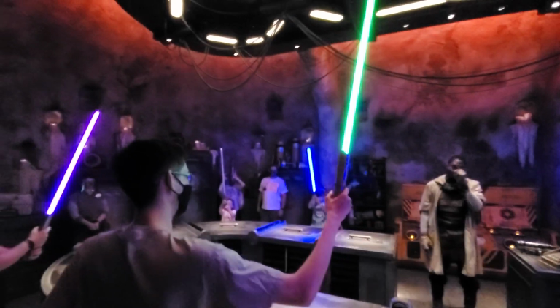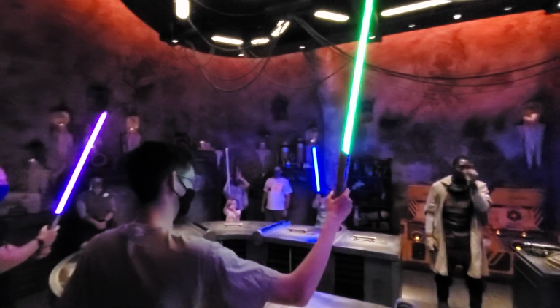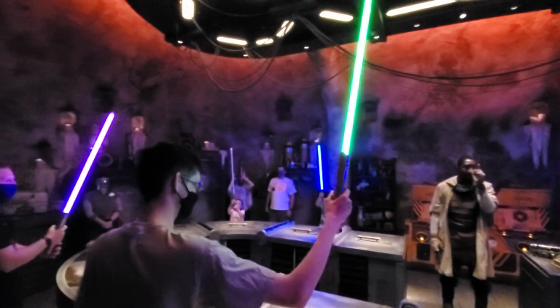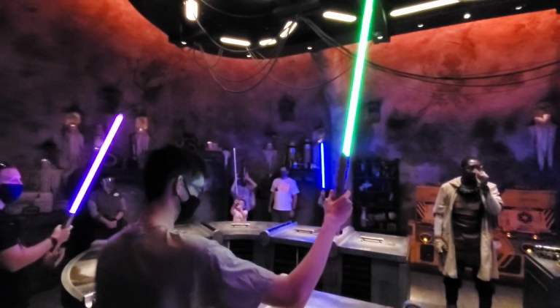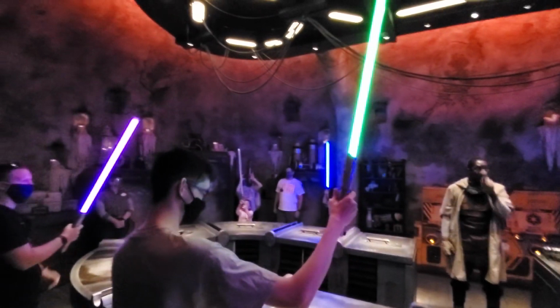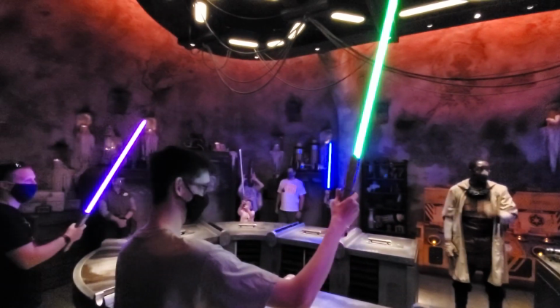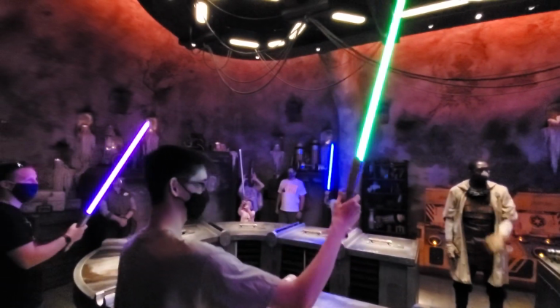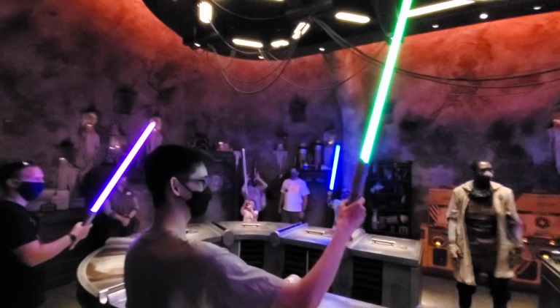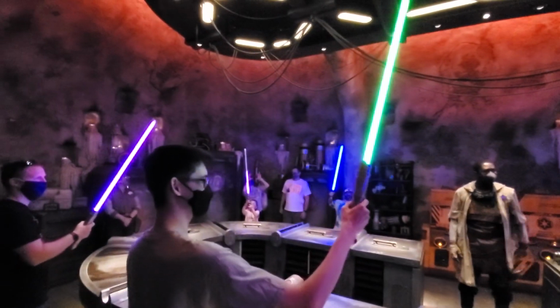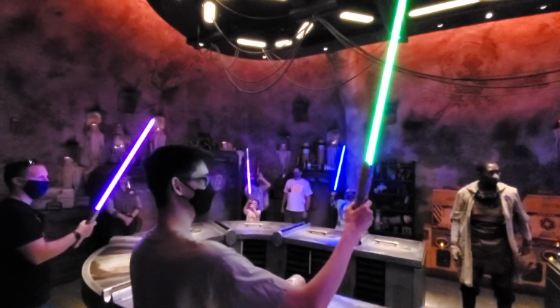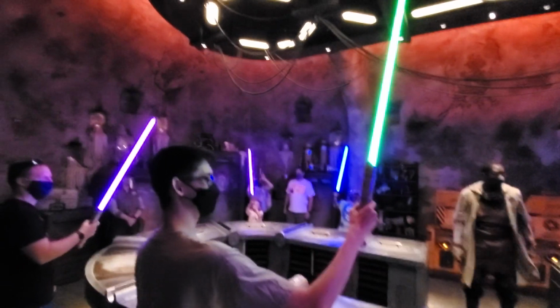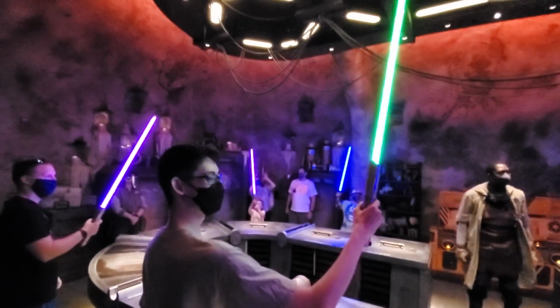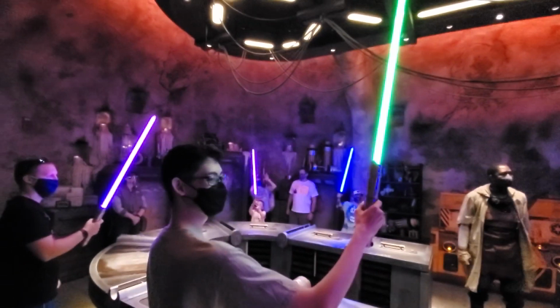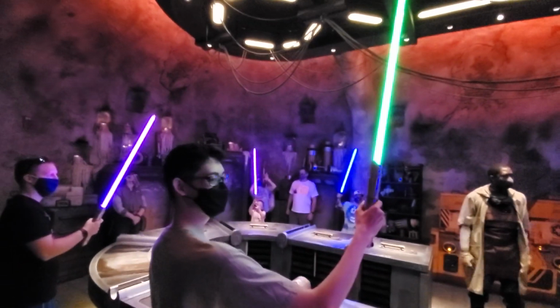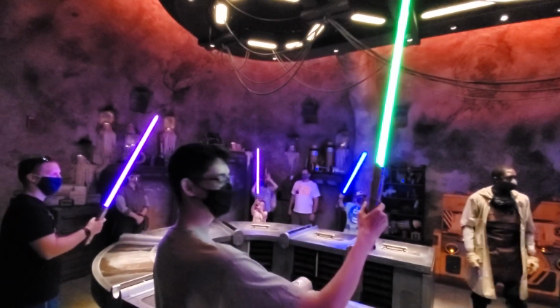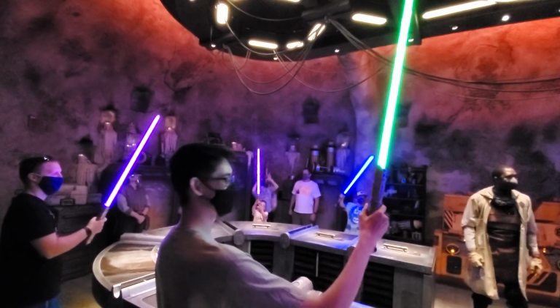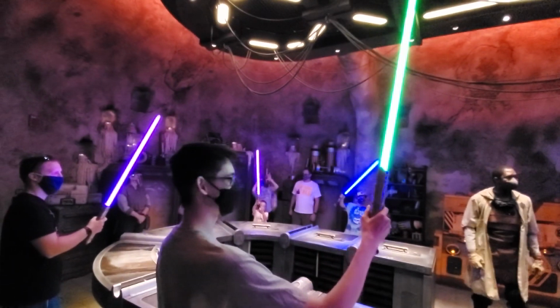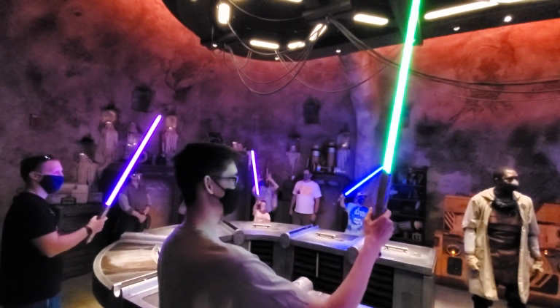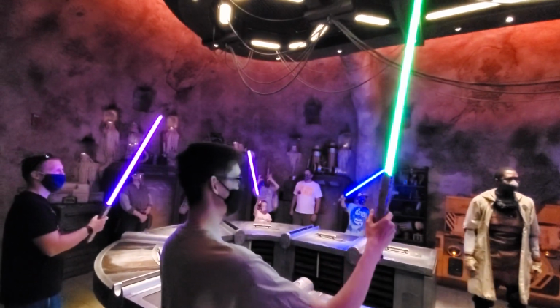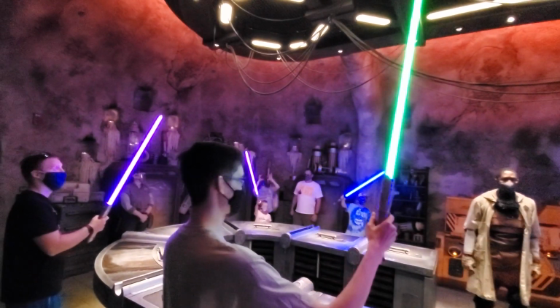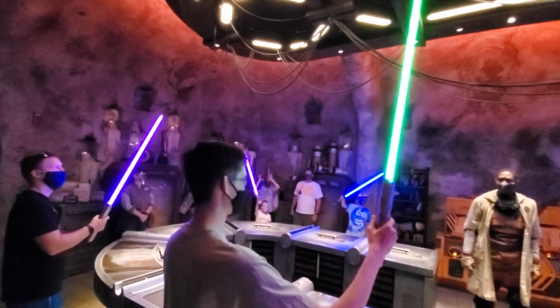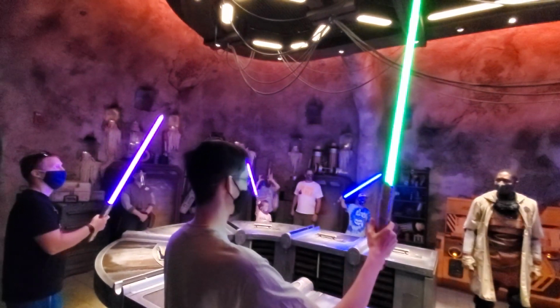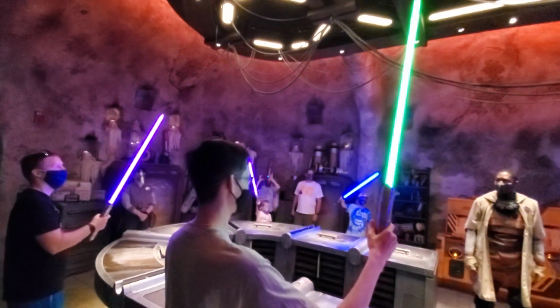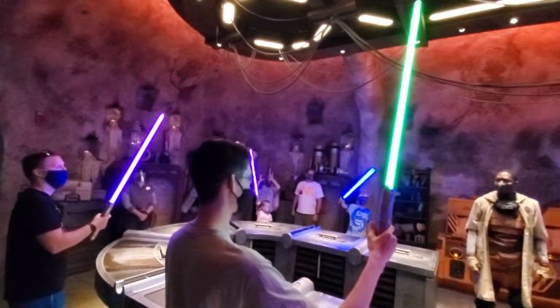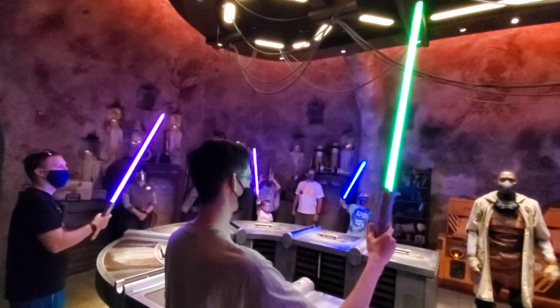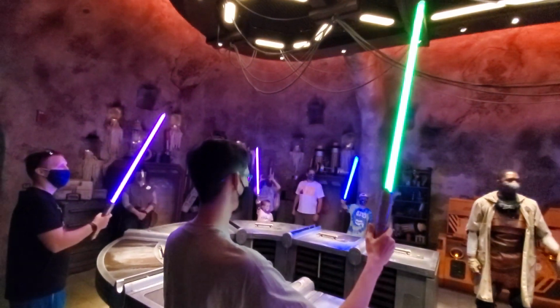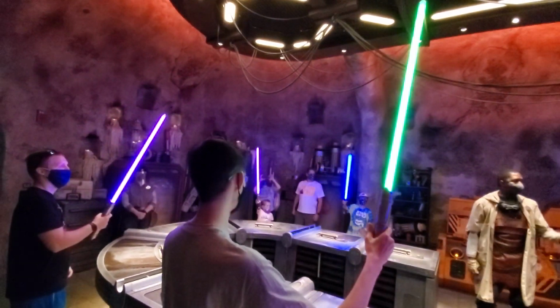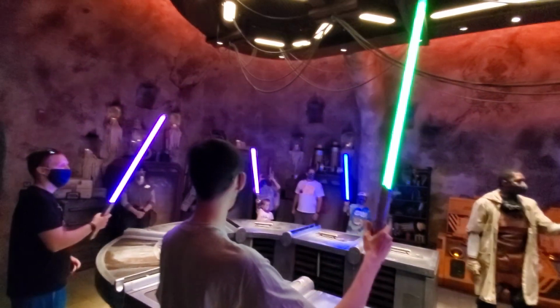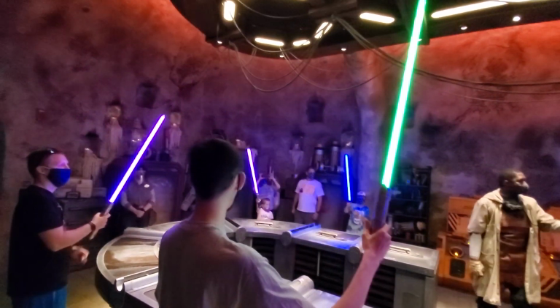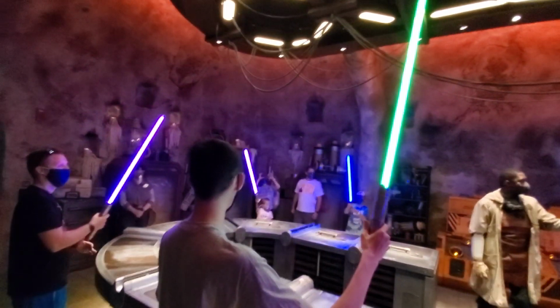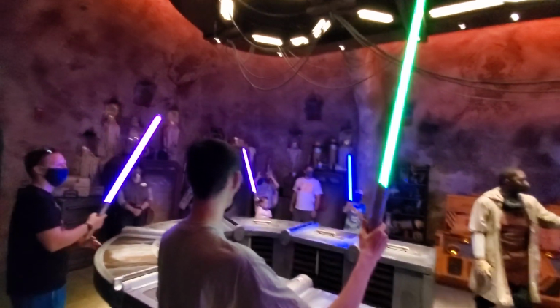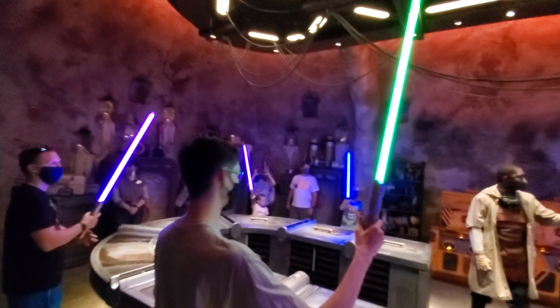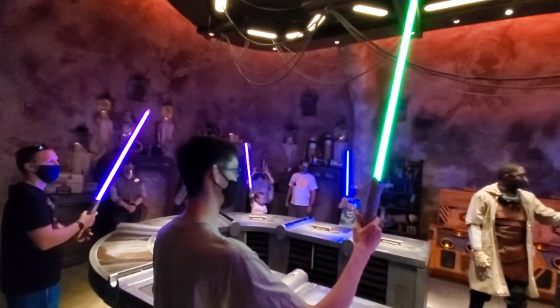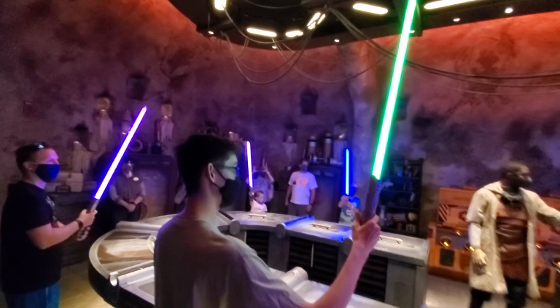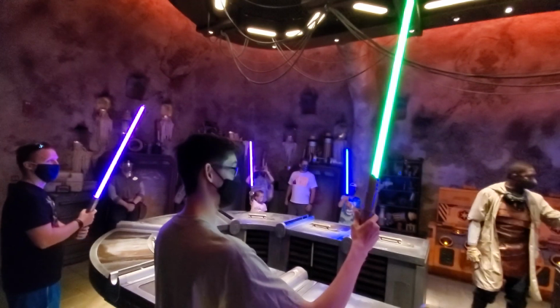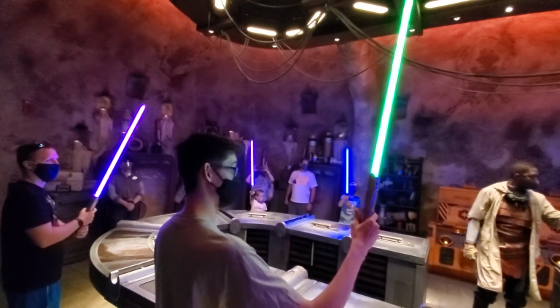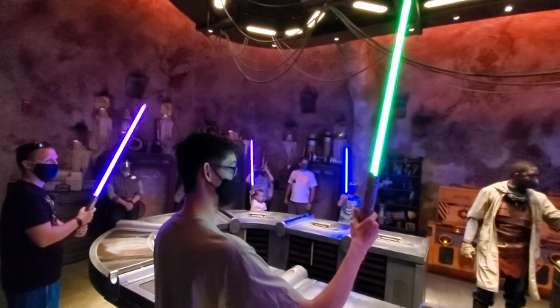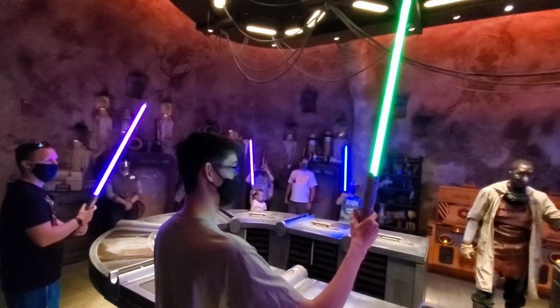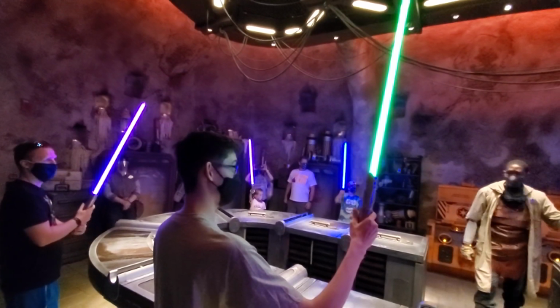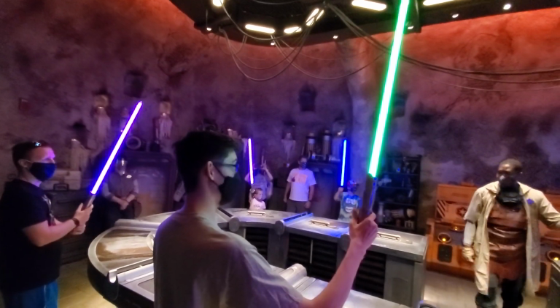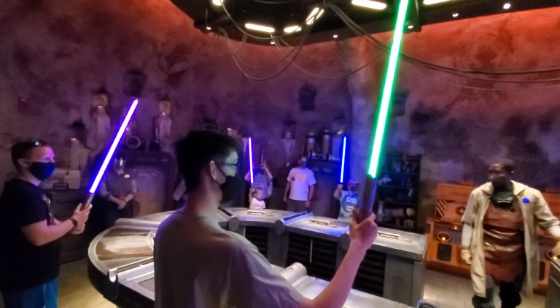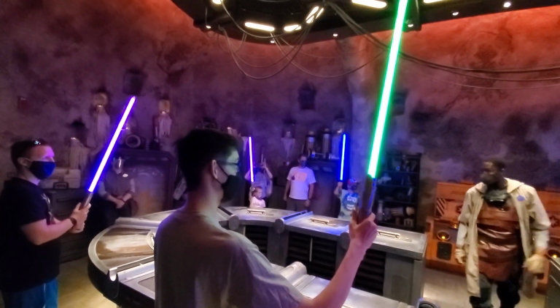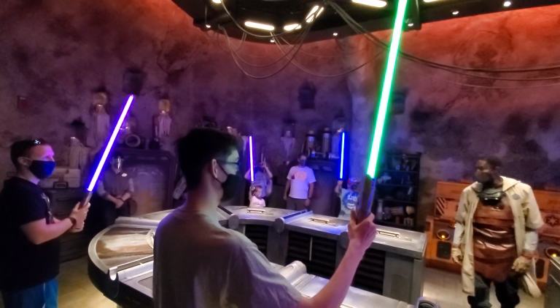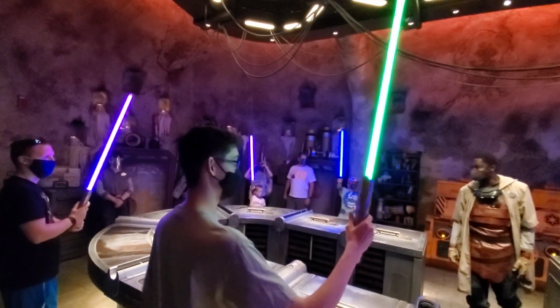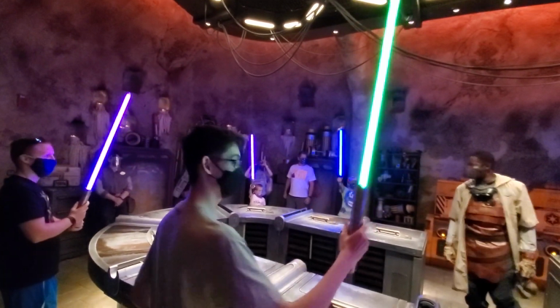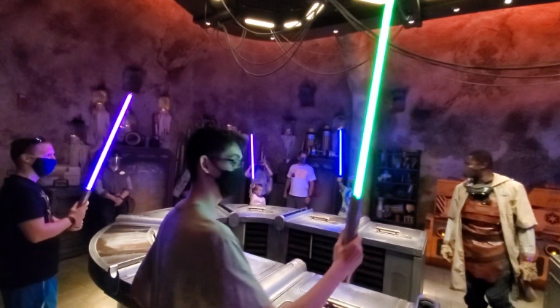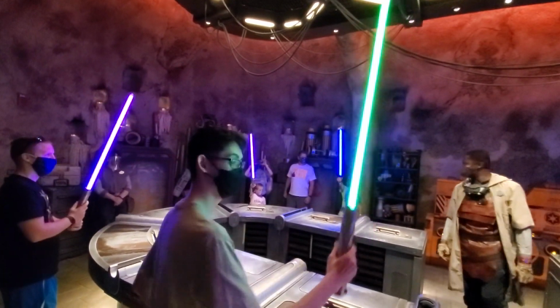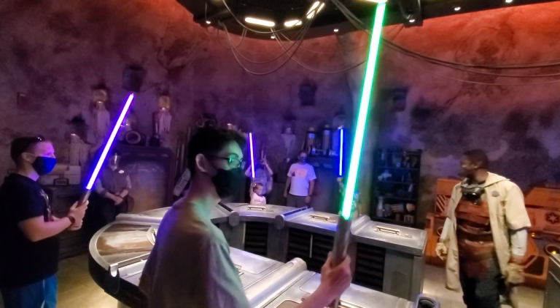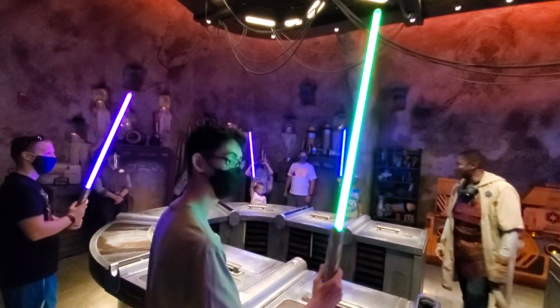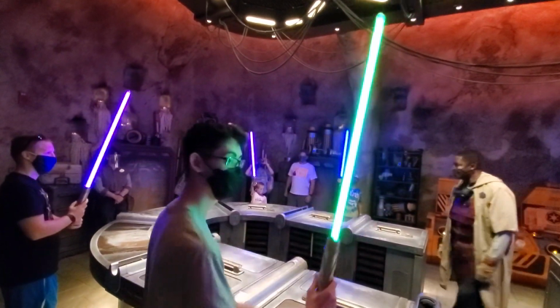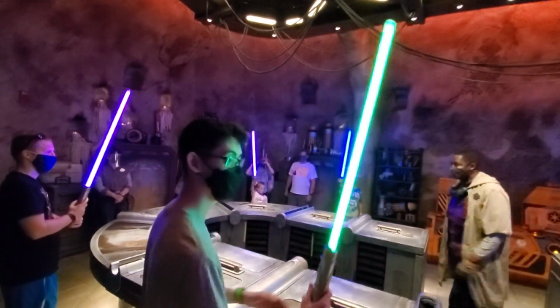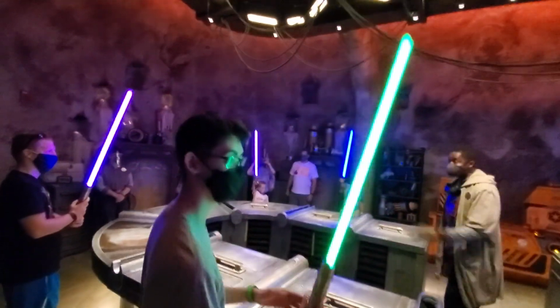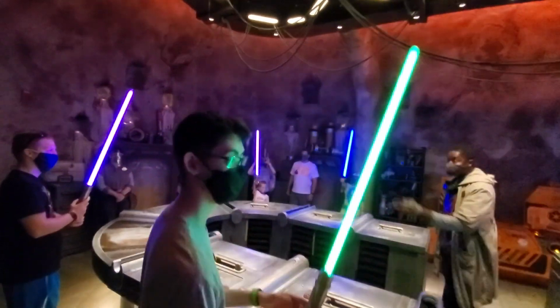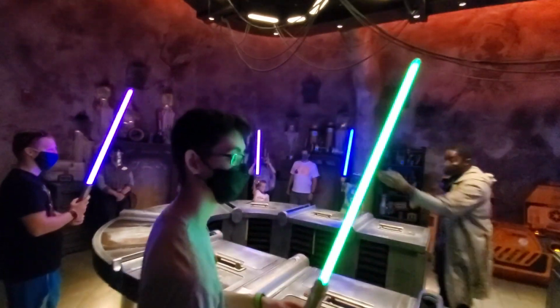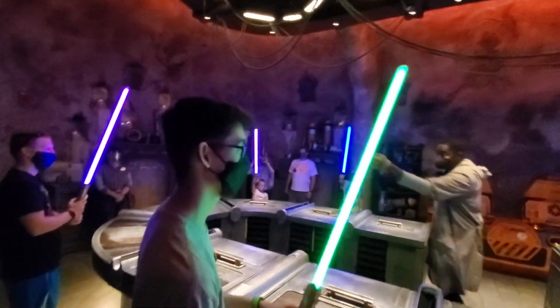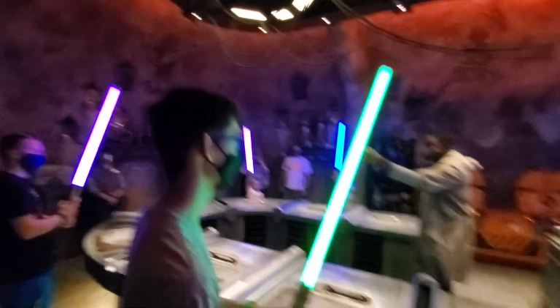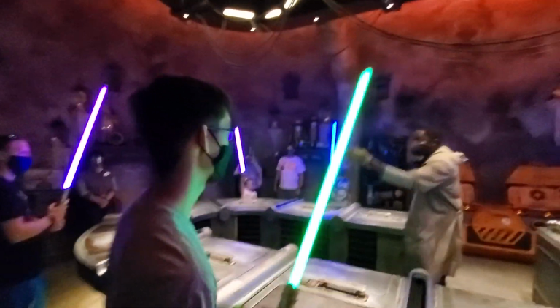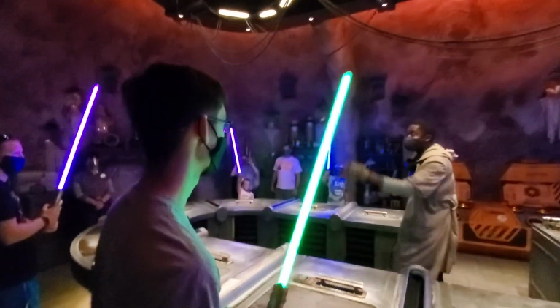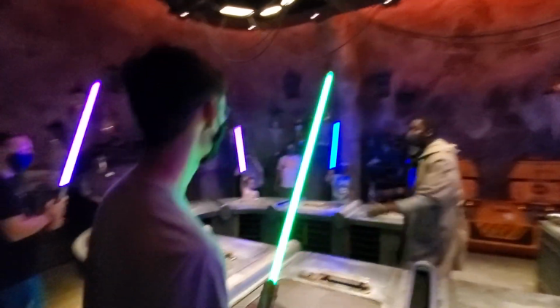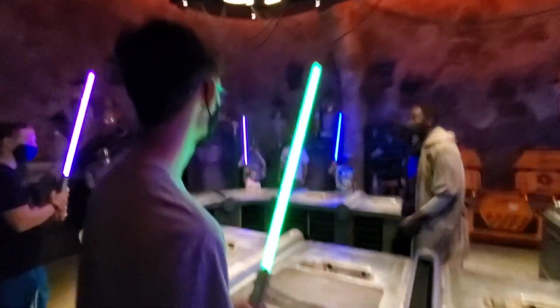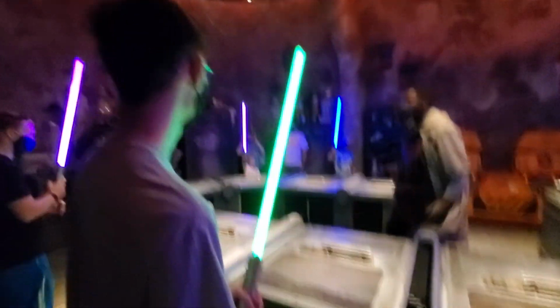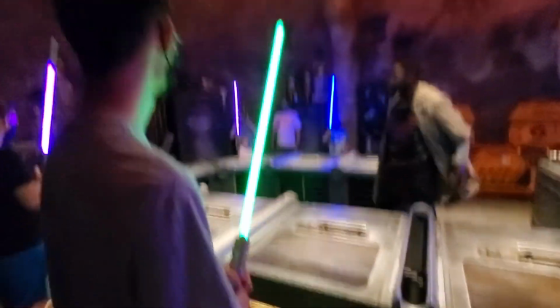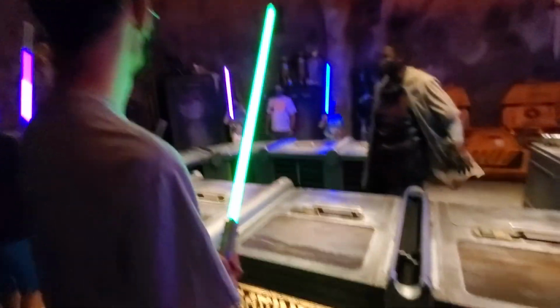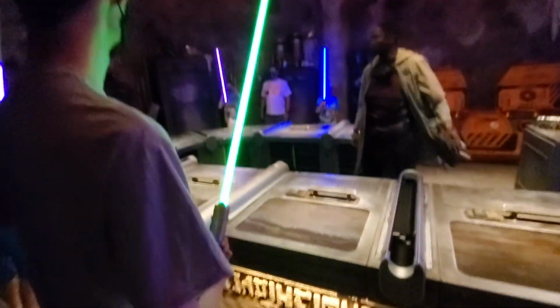One last time — congratulations! Please stay where you are as I dismiss one station at a time. Congratulations!